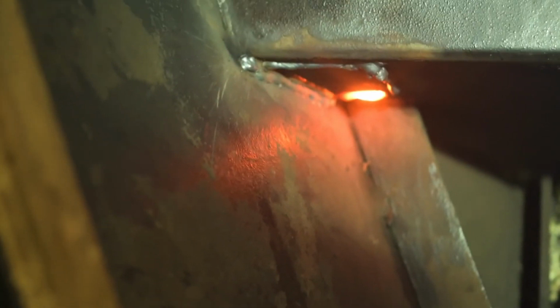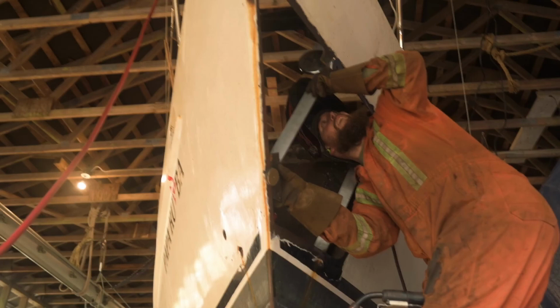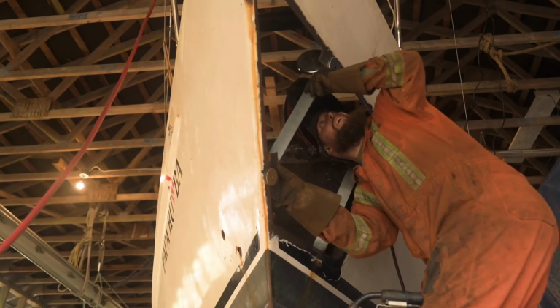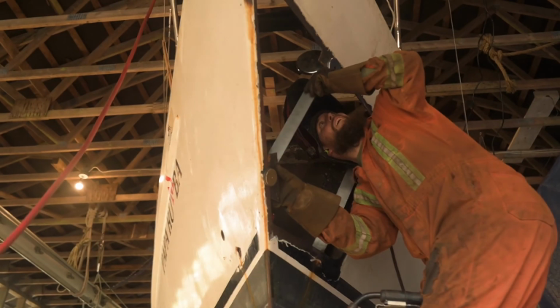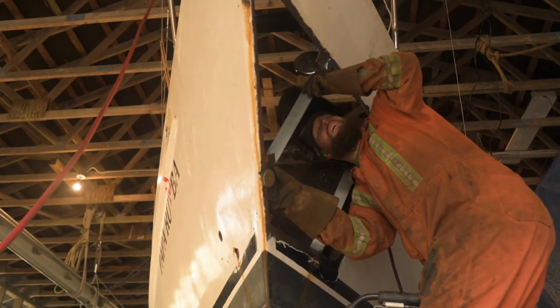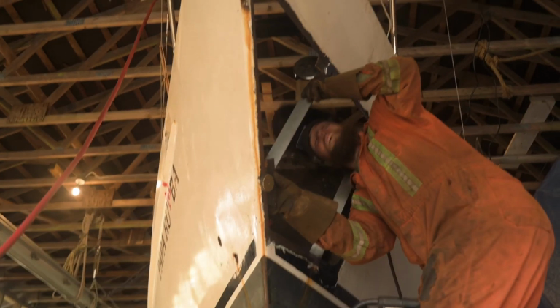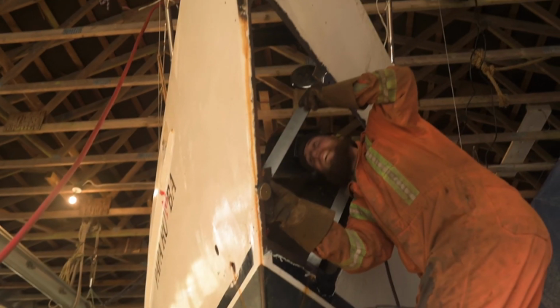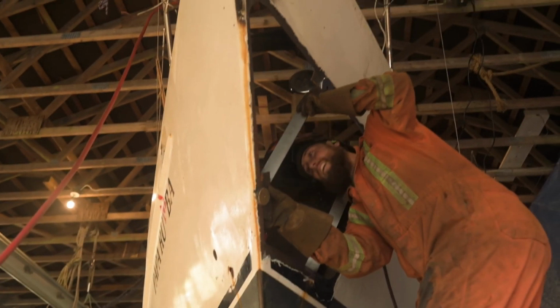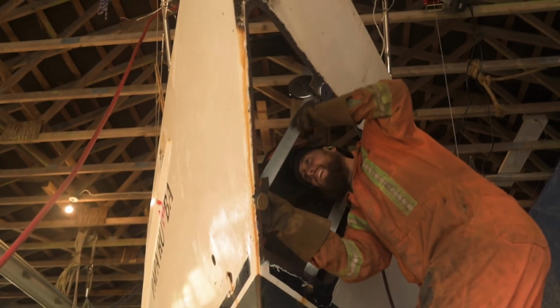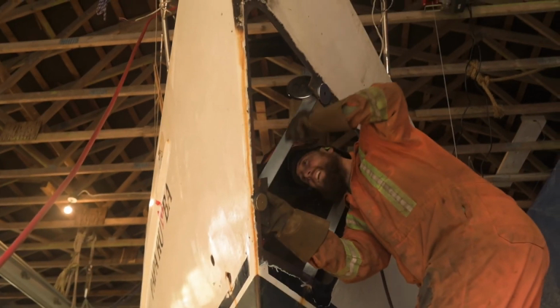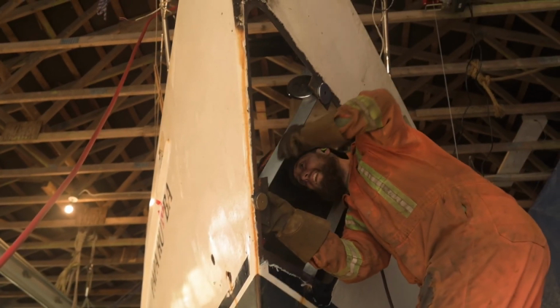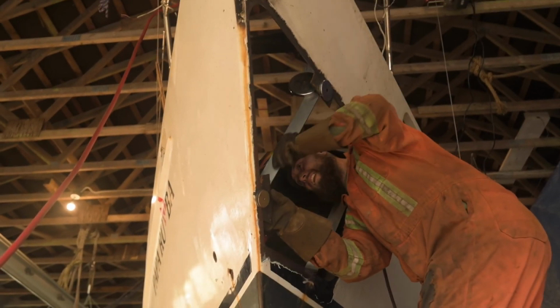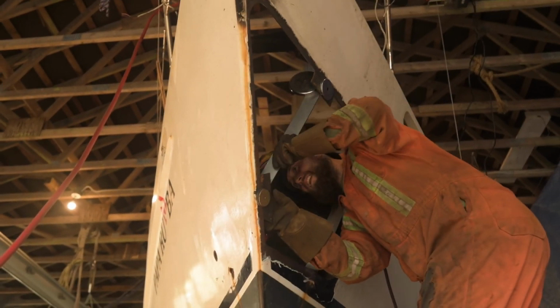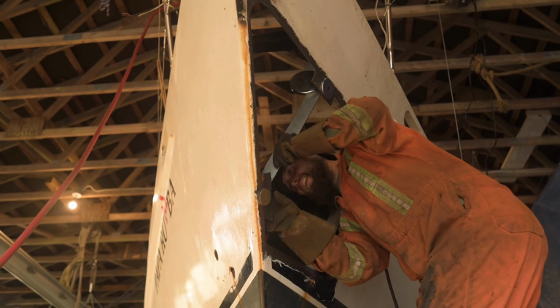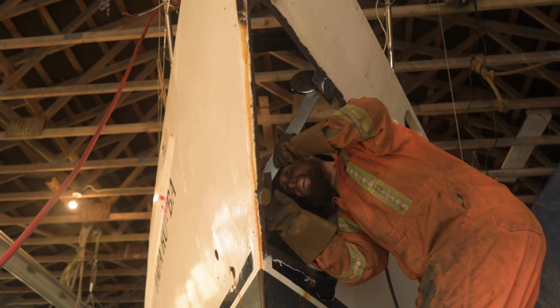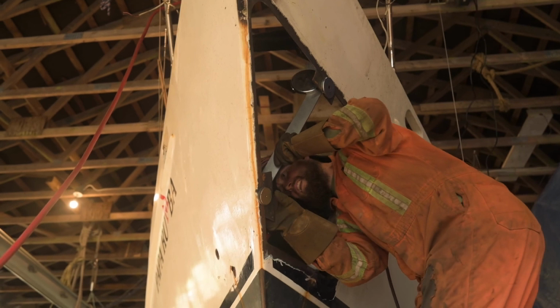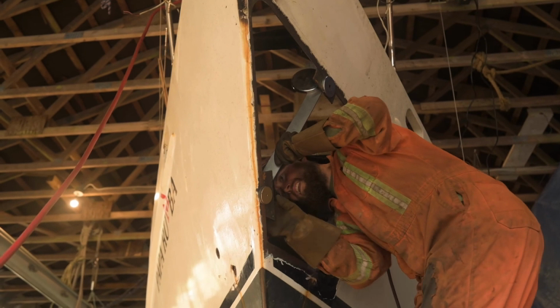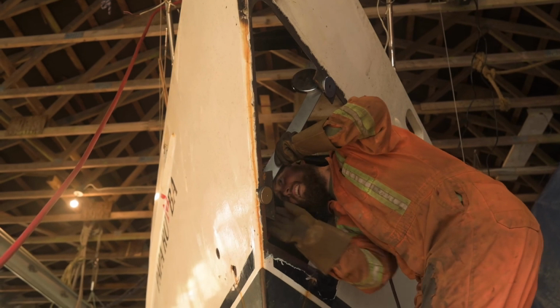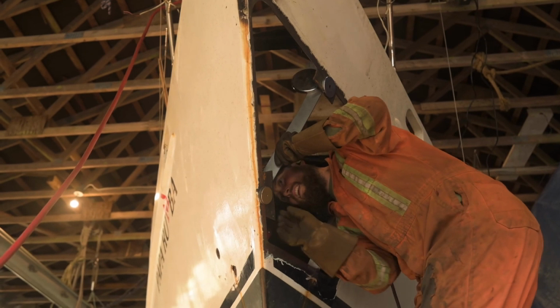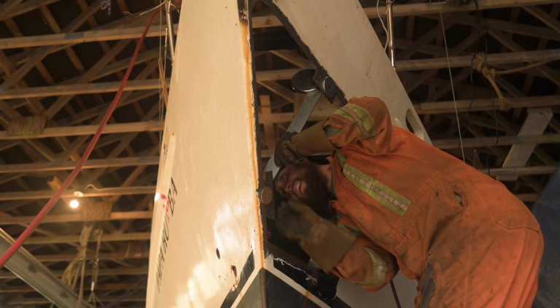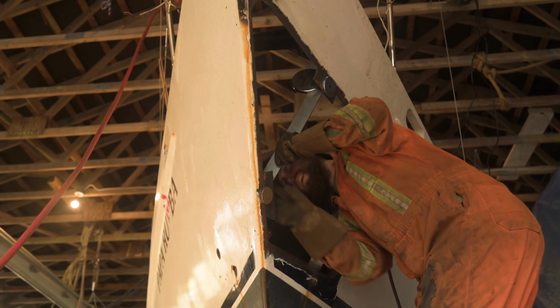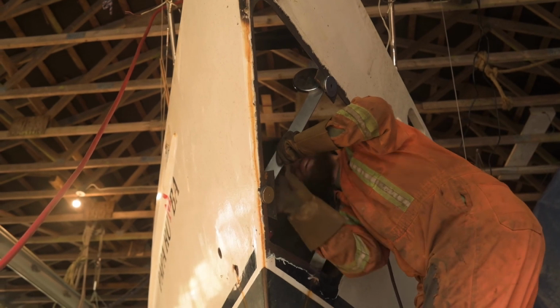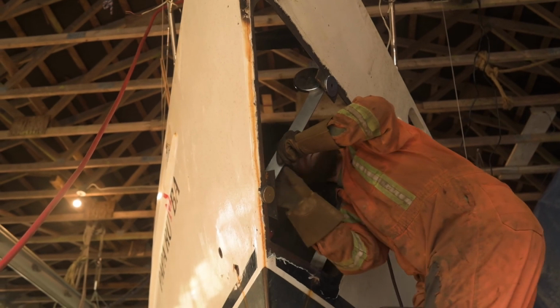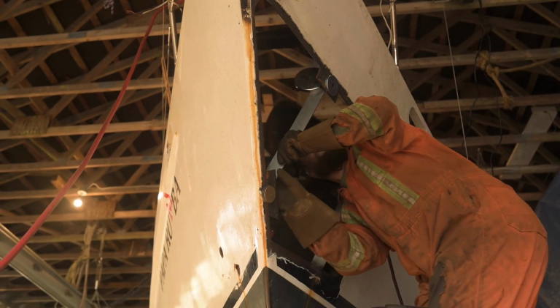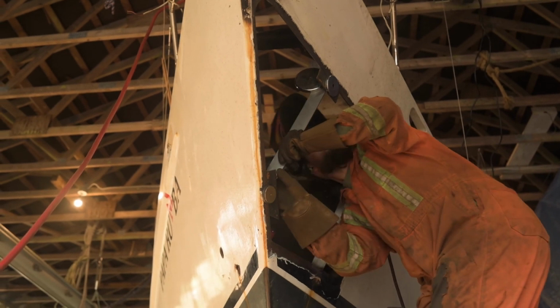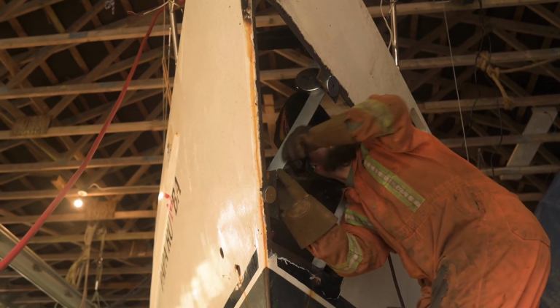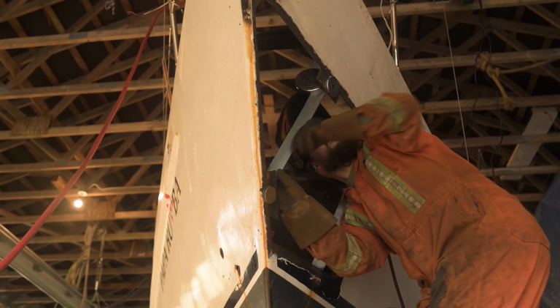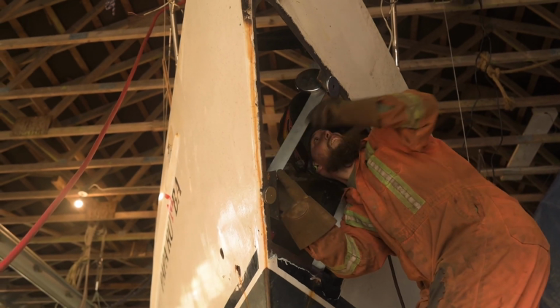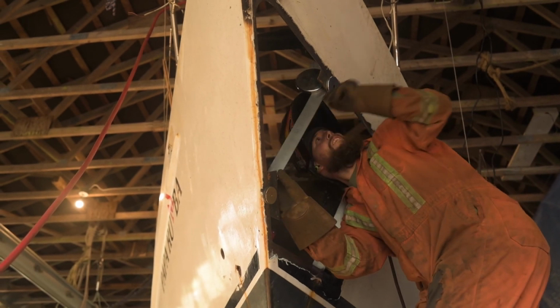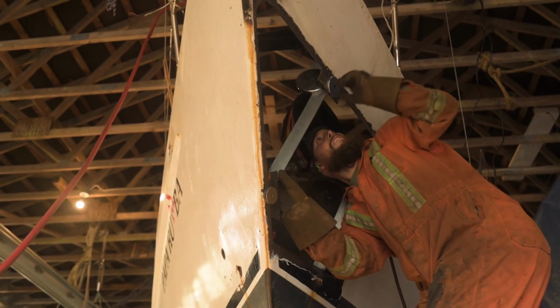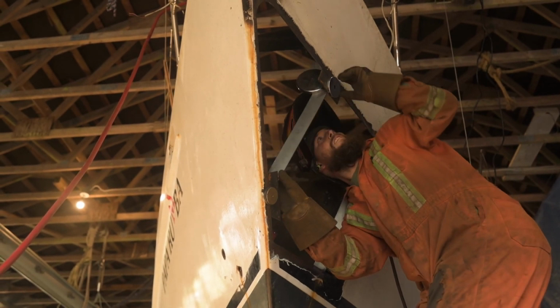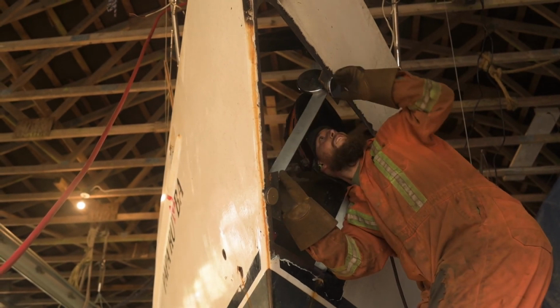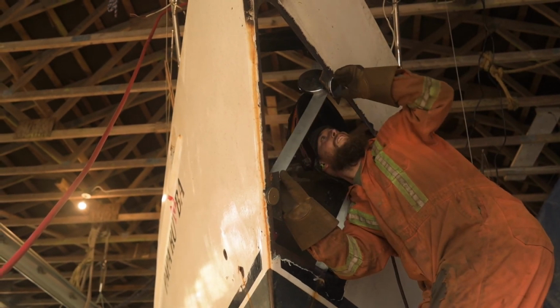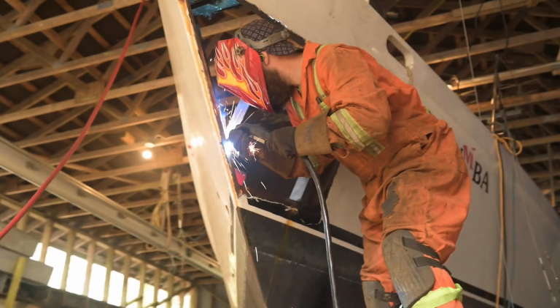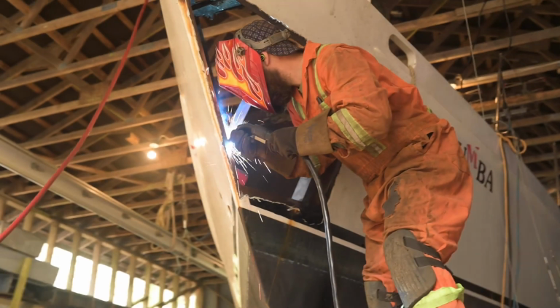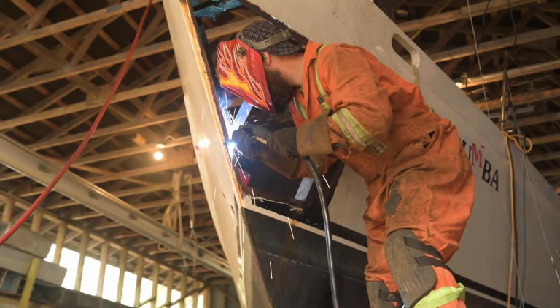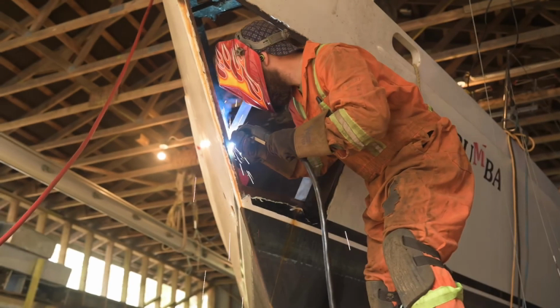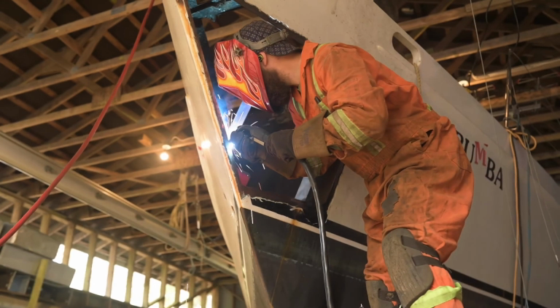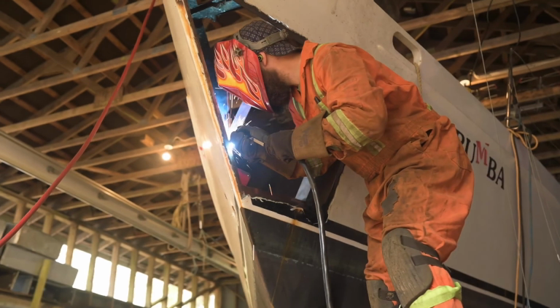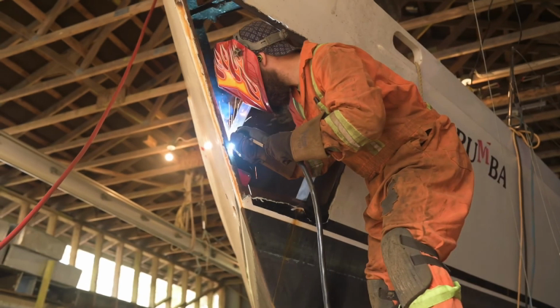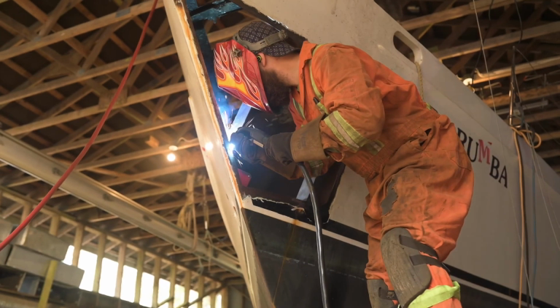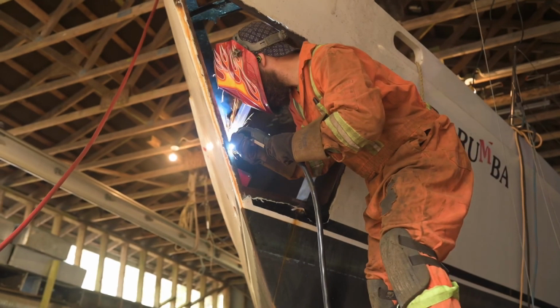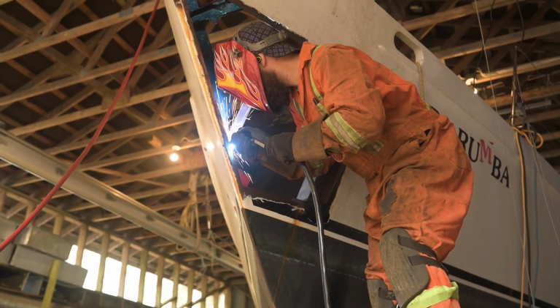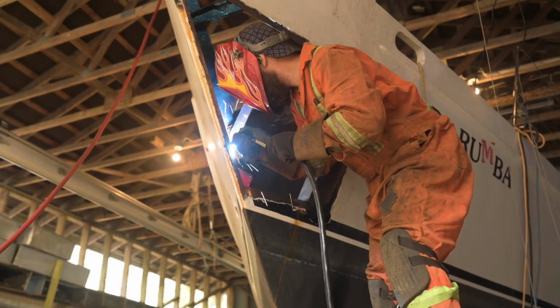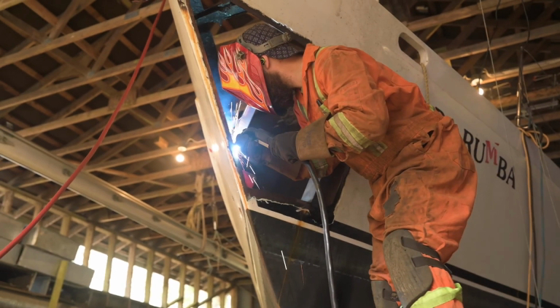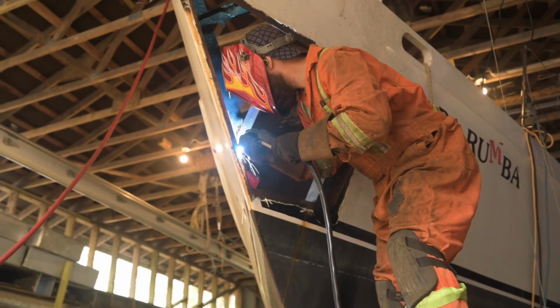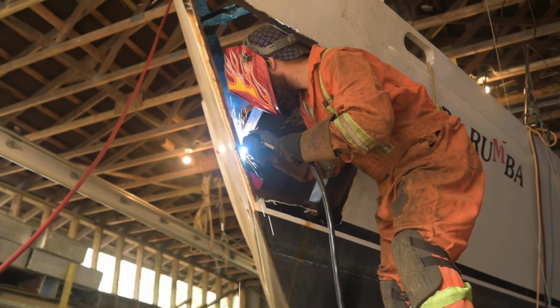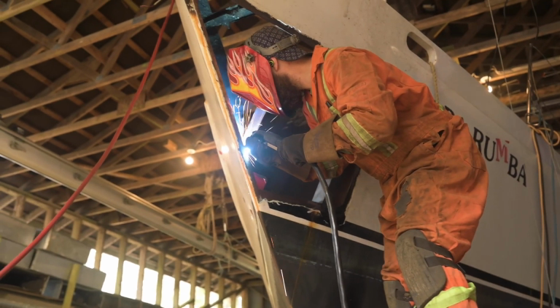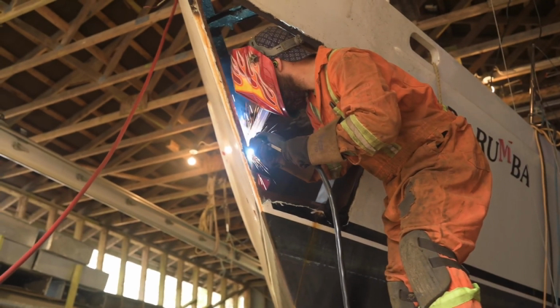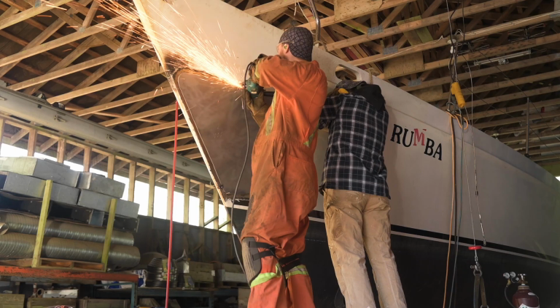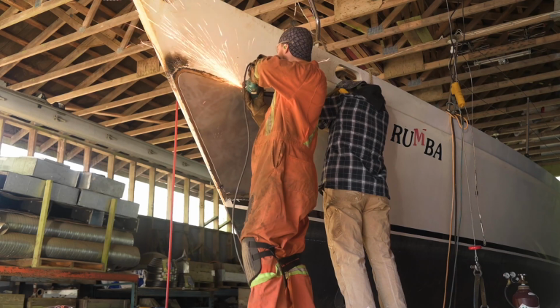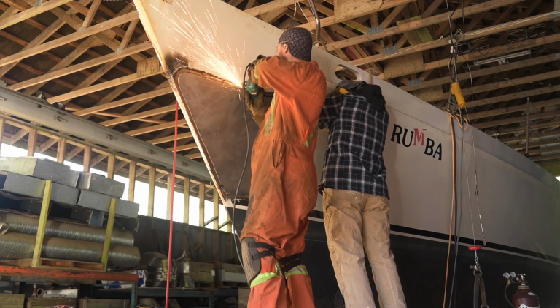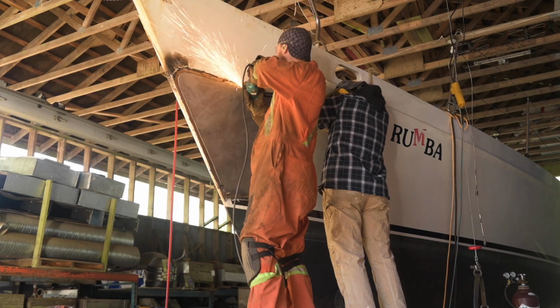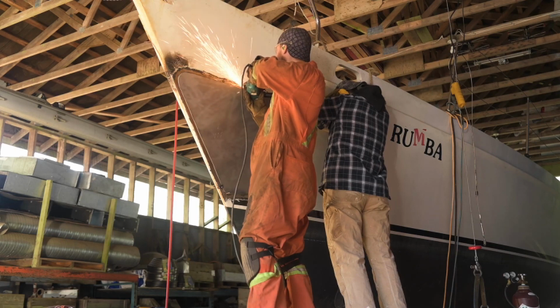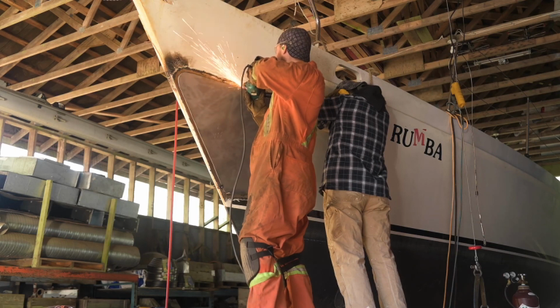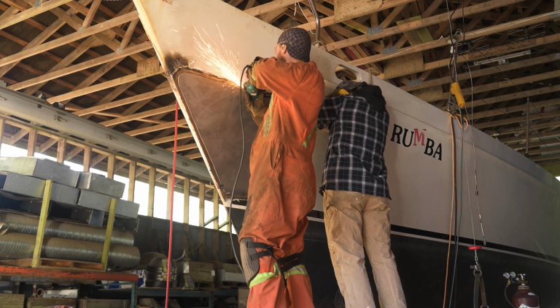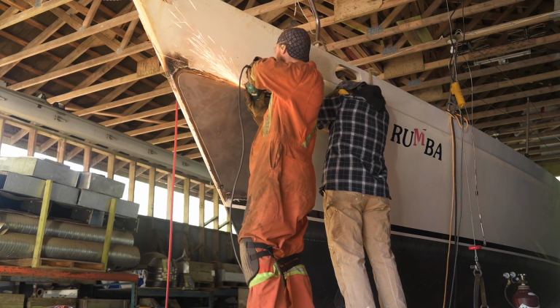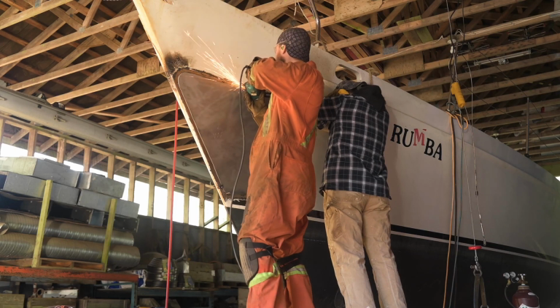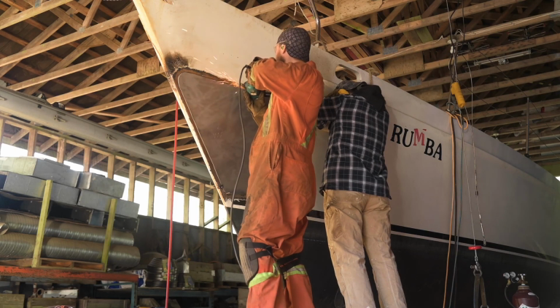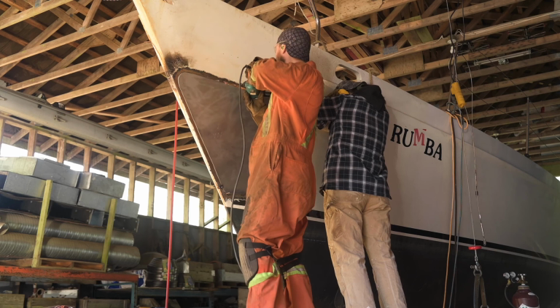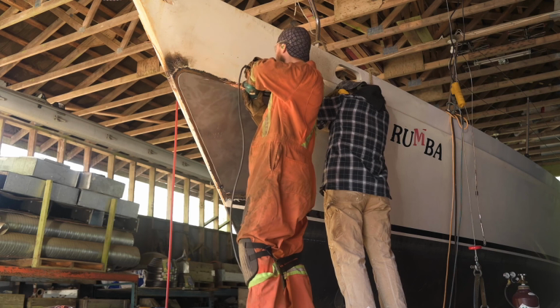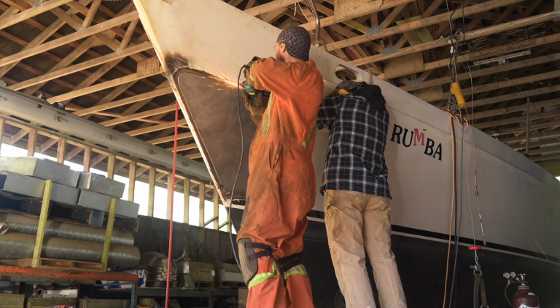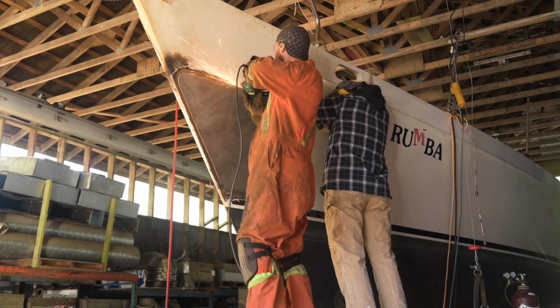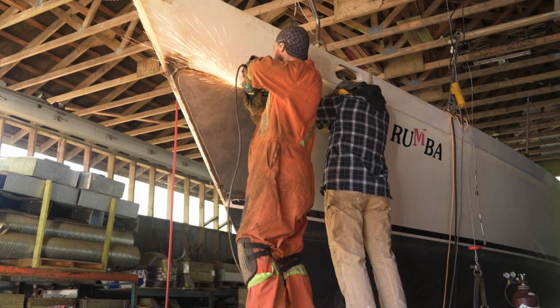Next week we start to replace the ribs and hull plate that we just cut out. Thanks so much for joining us and coming along on this crazy ride — we really appreciate it.